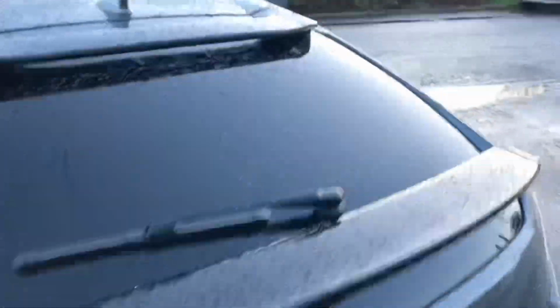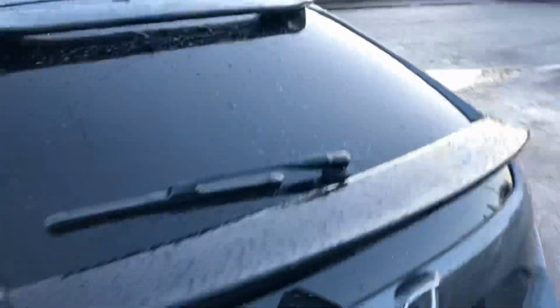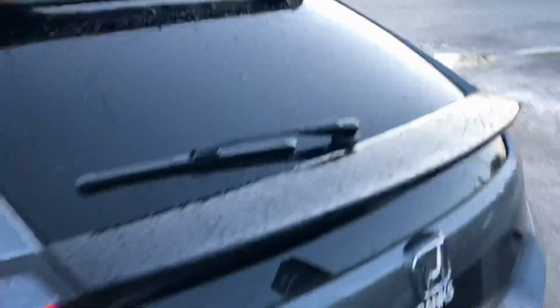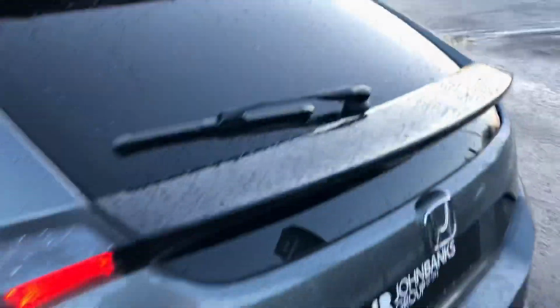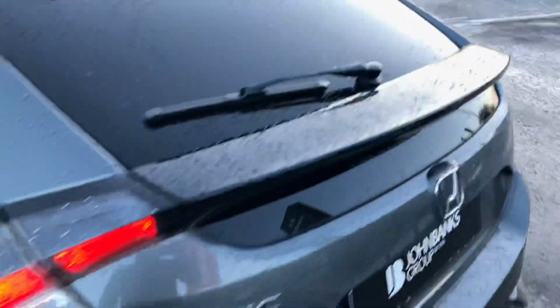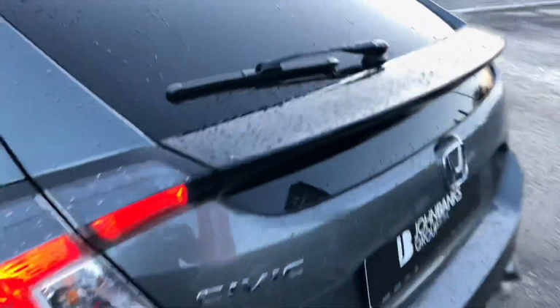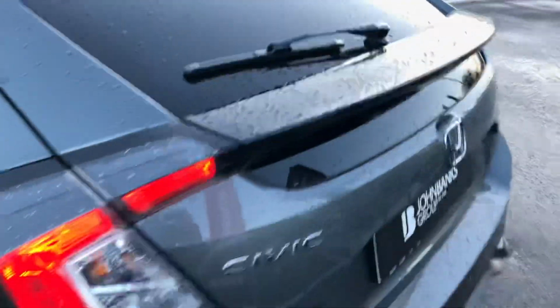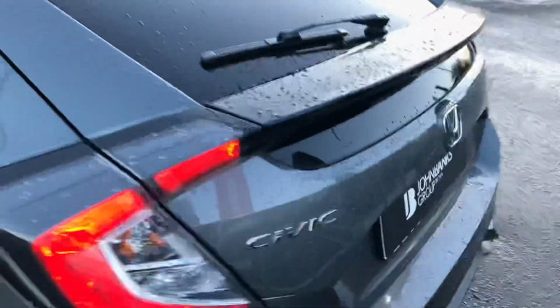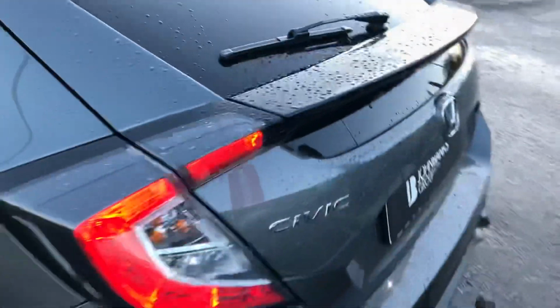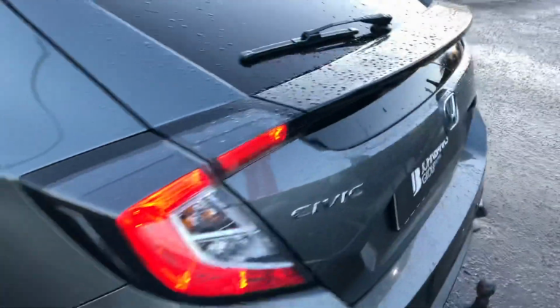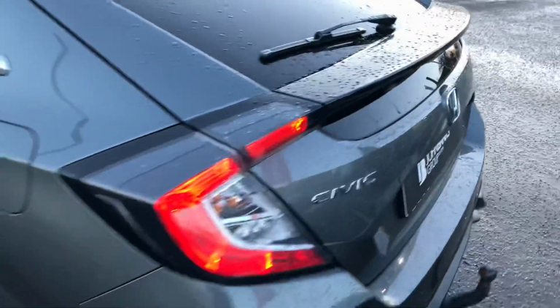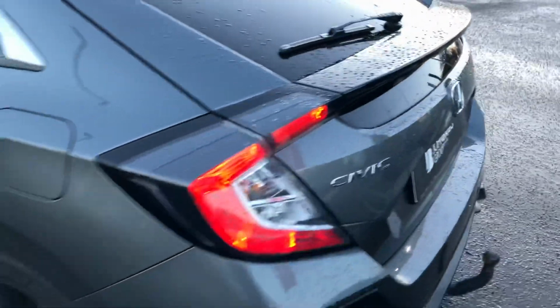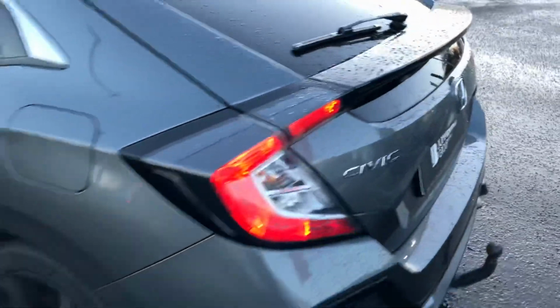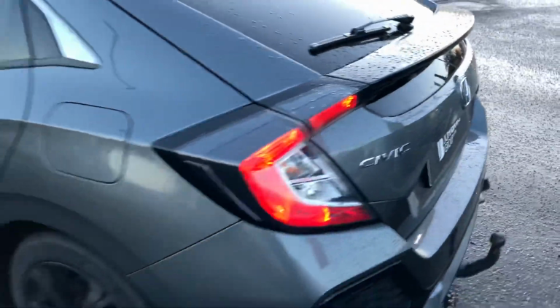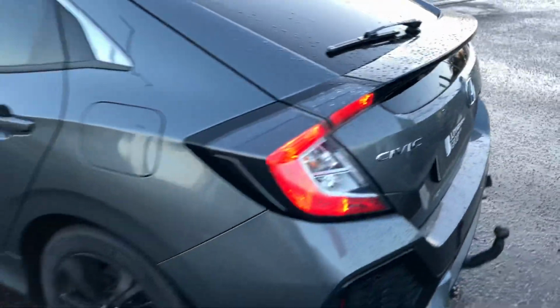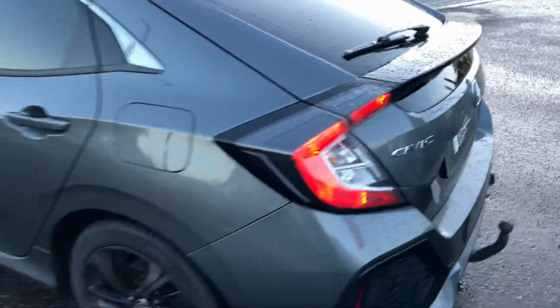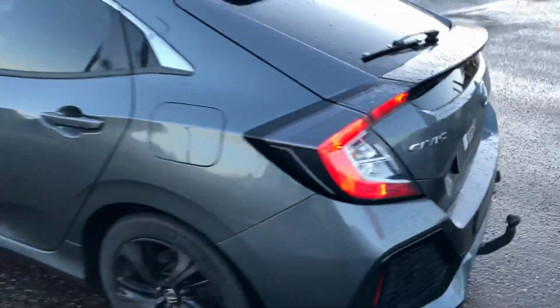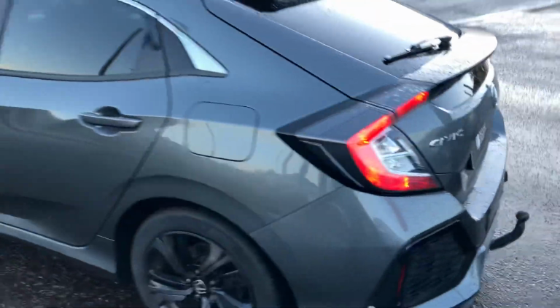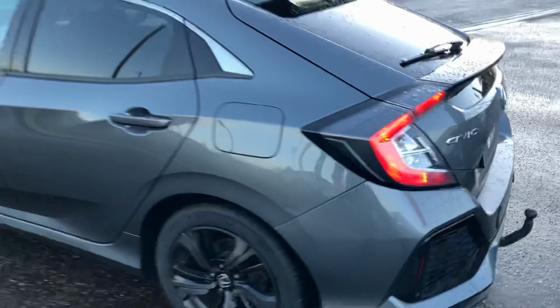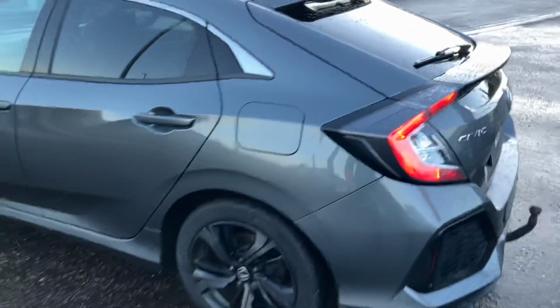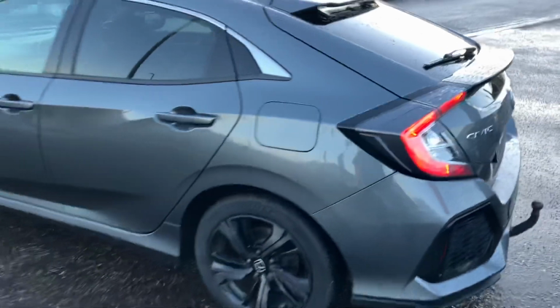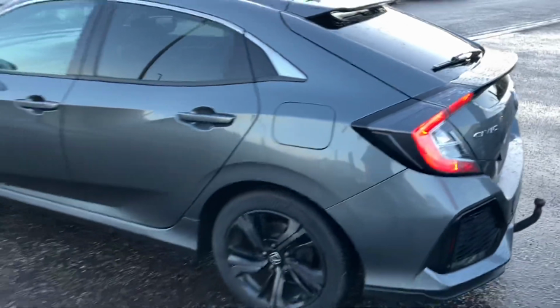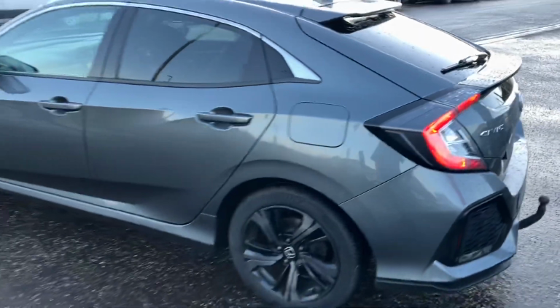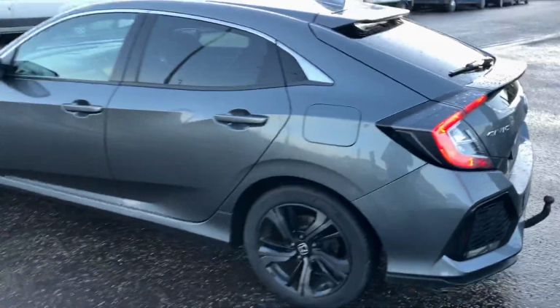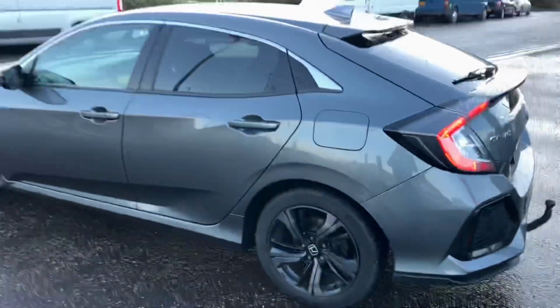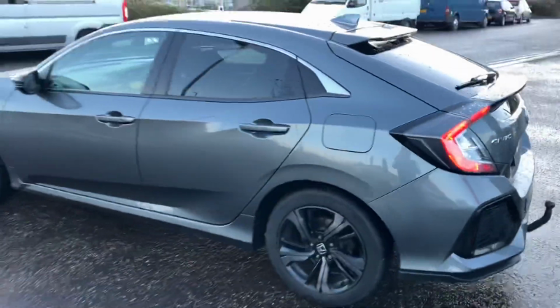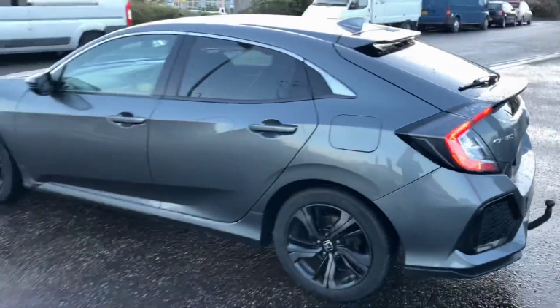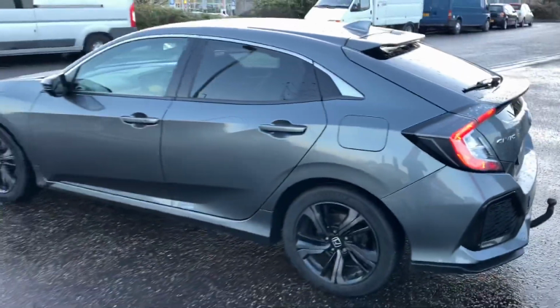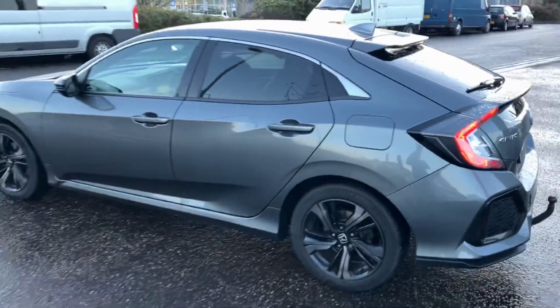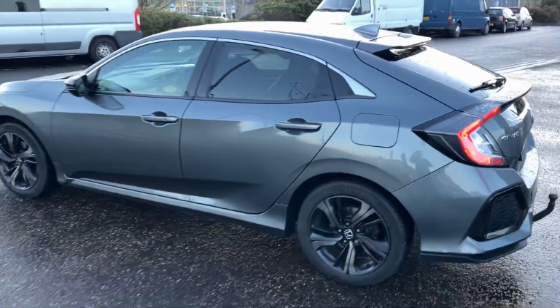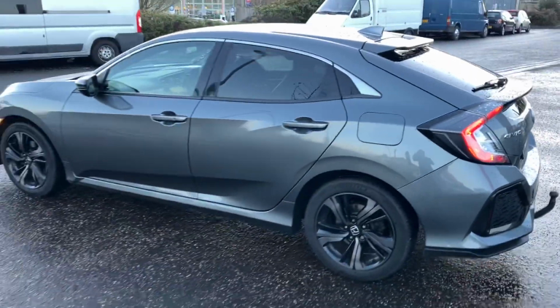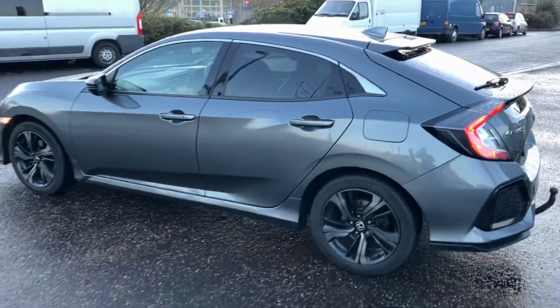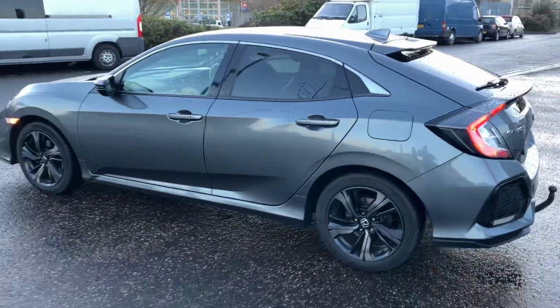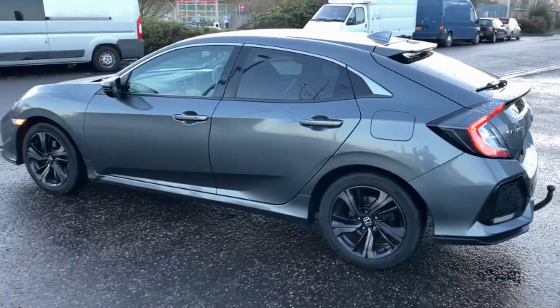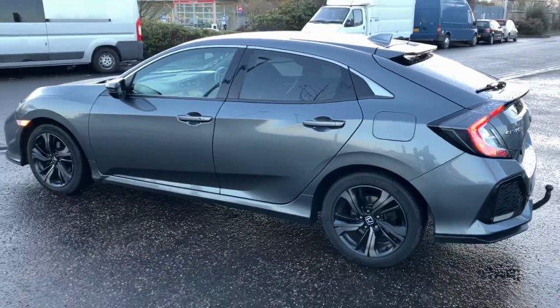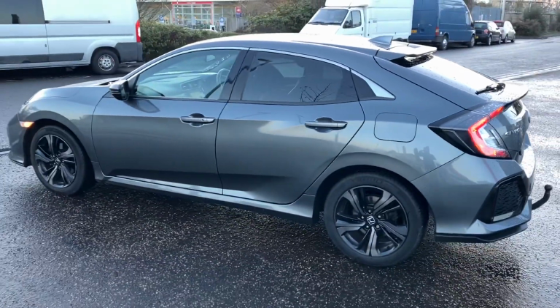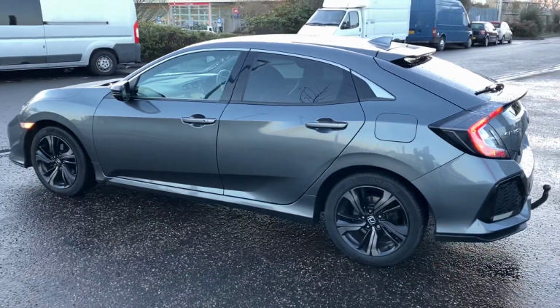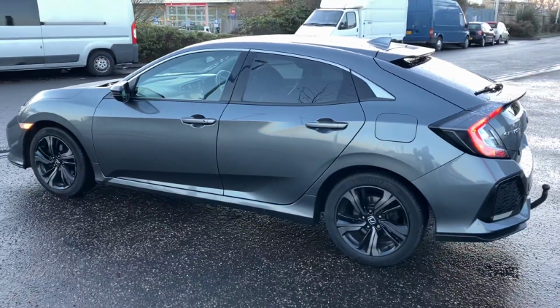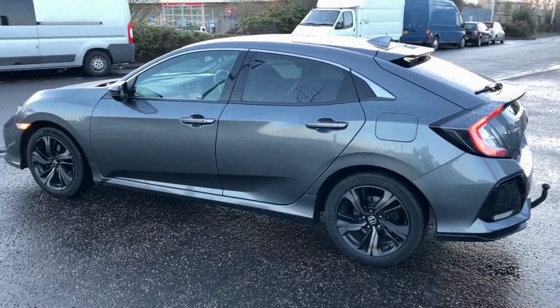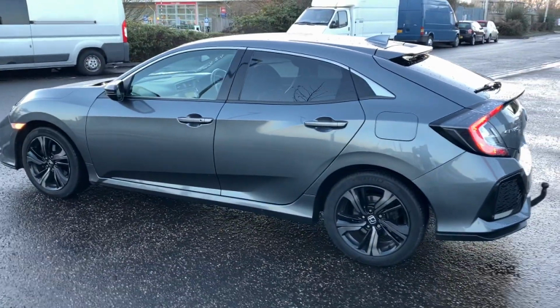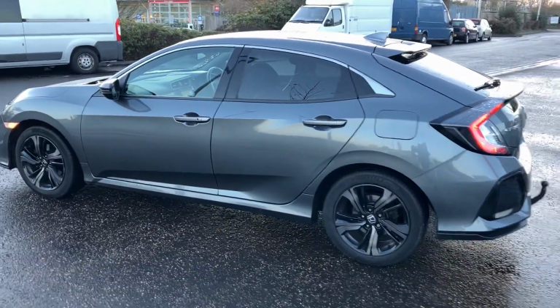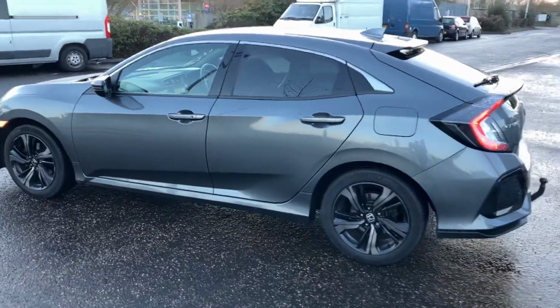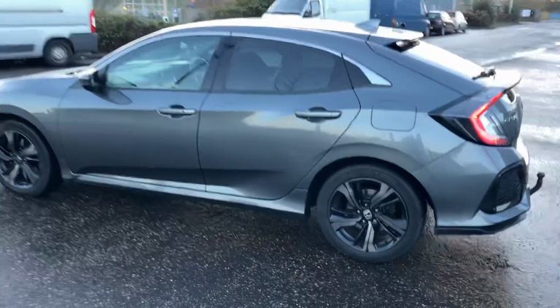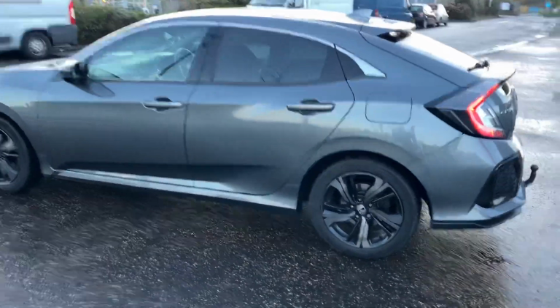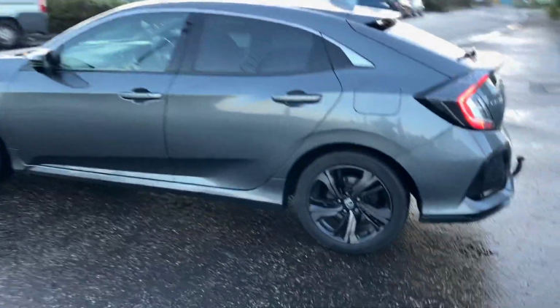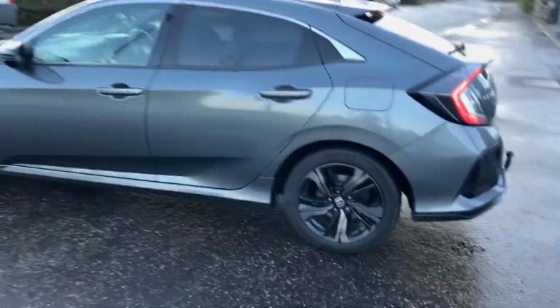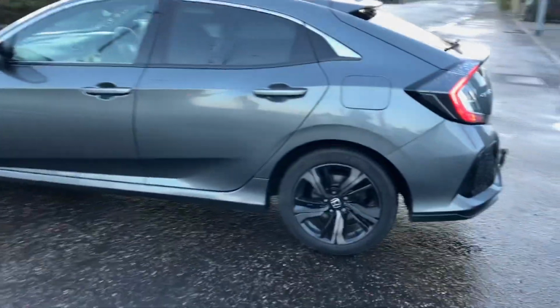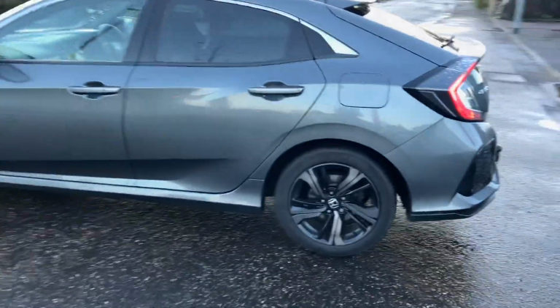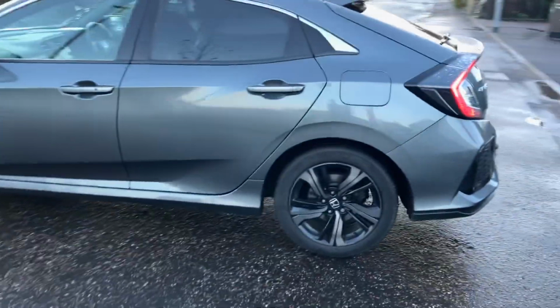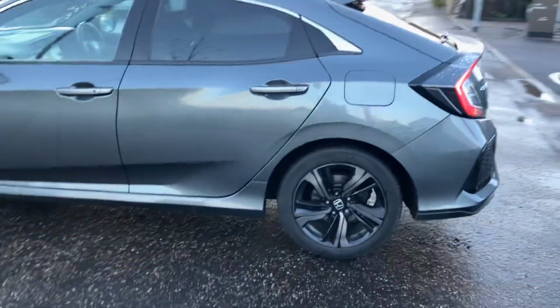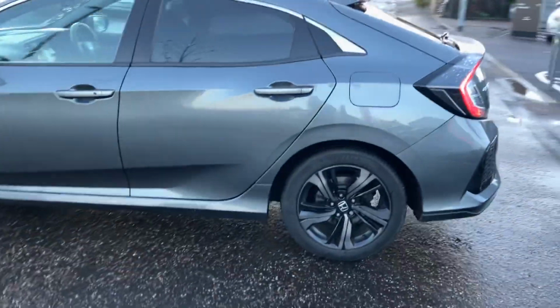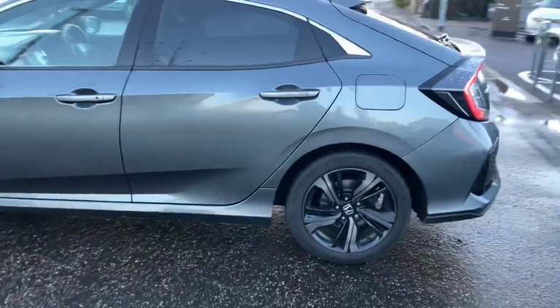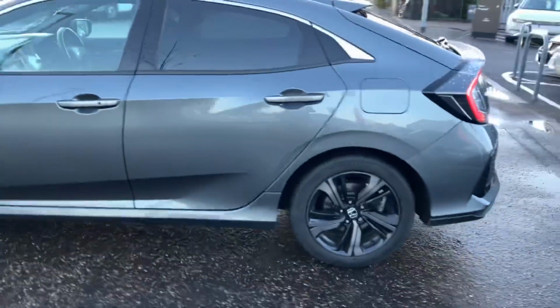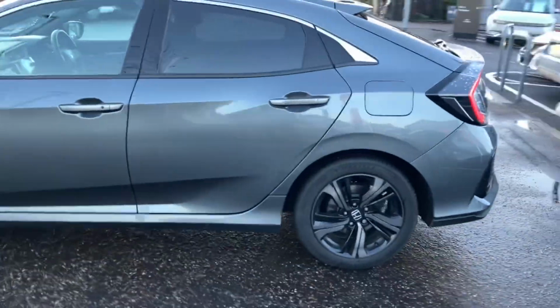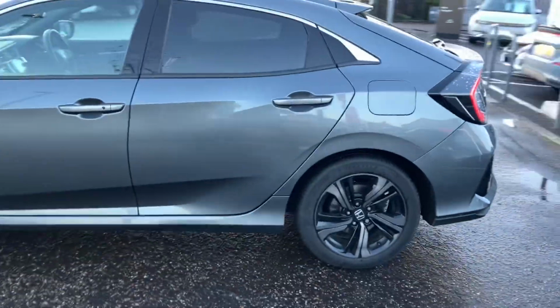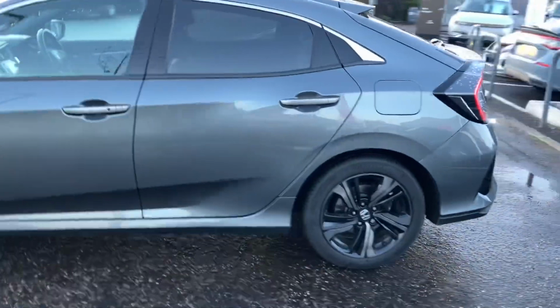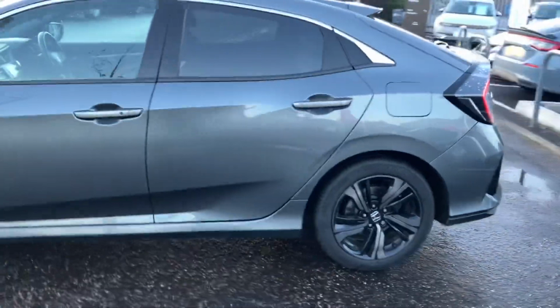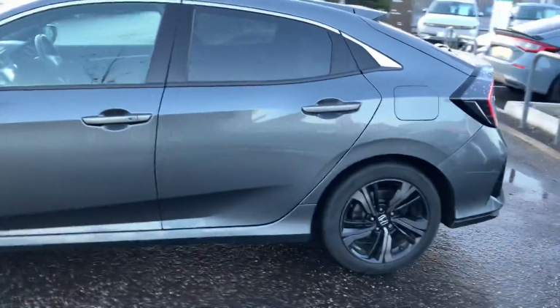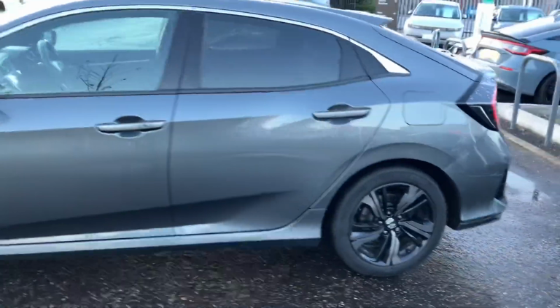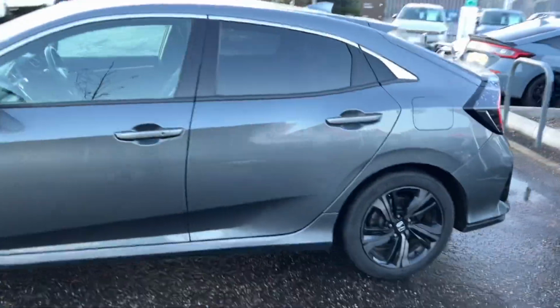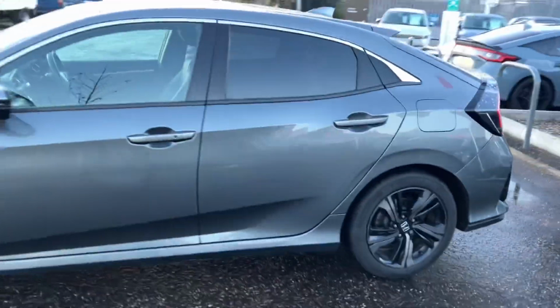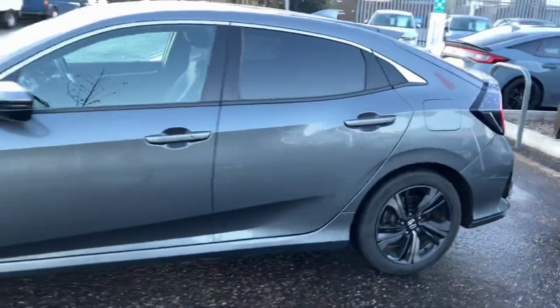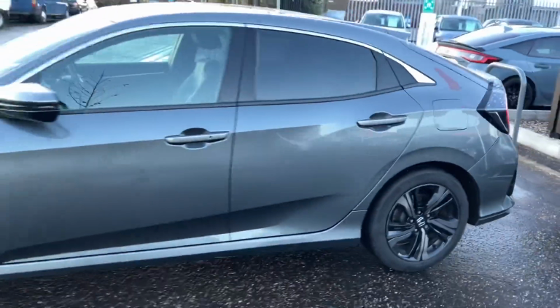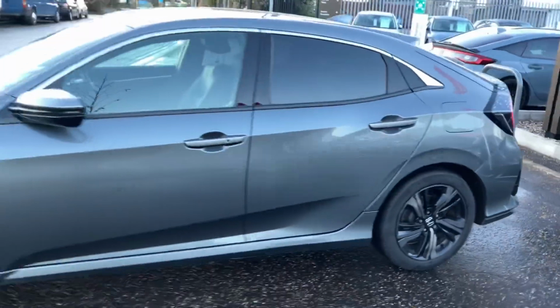You can see the car here — it's pretty sweet.